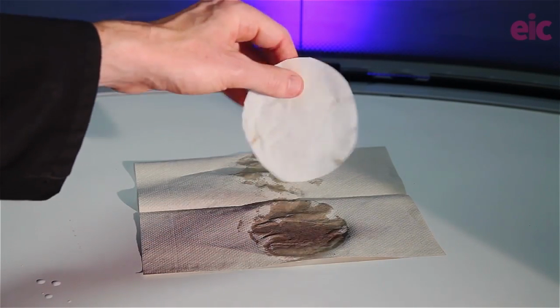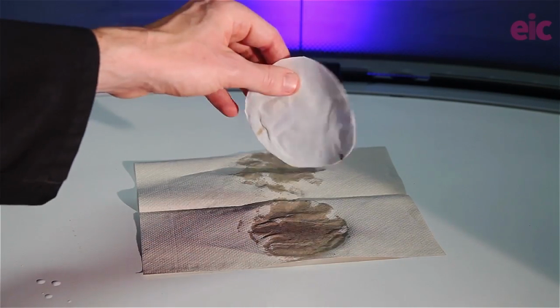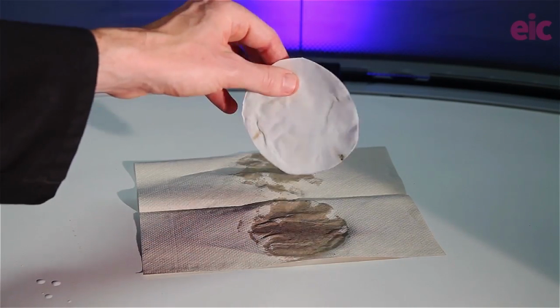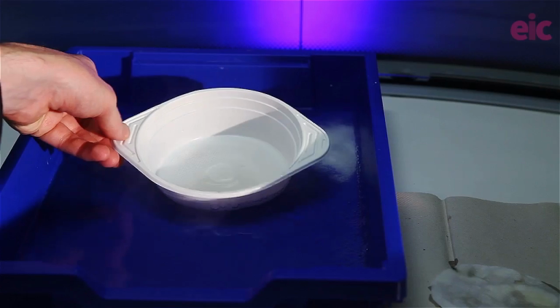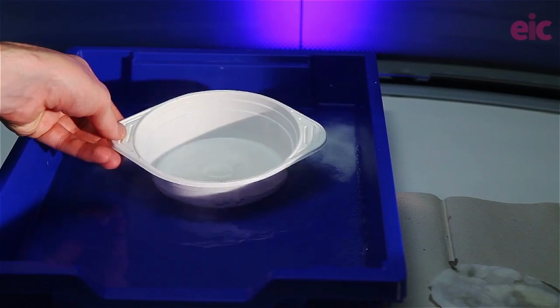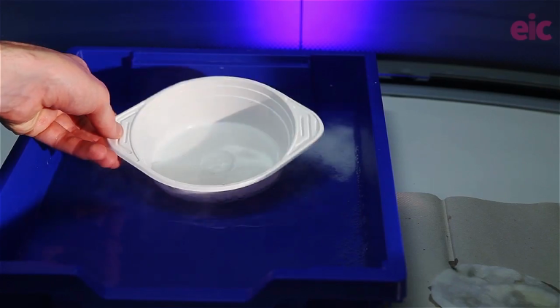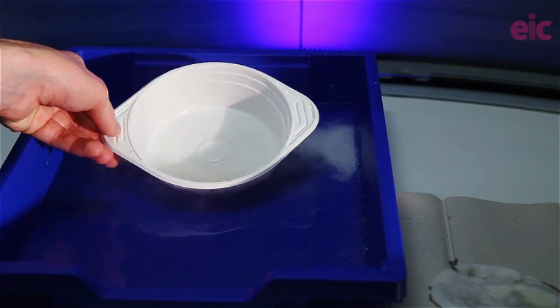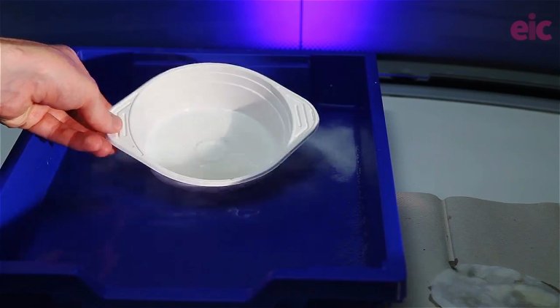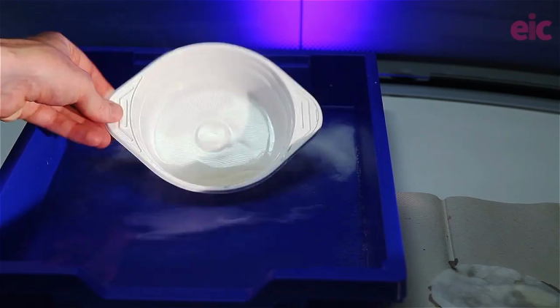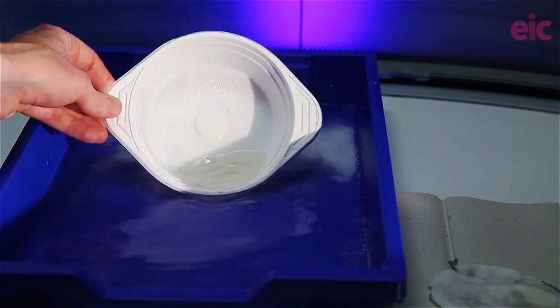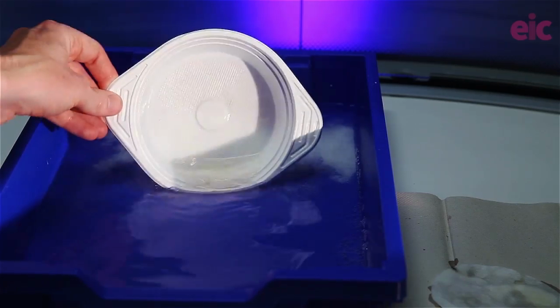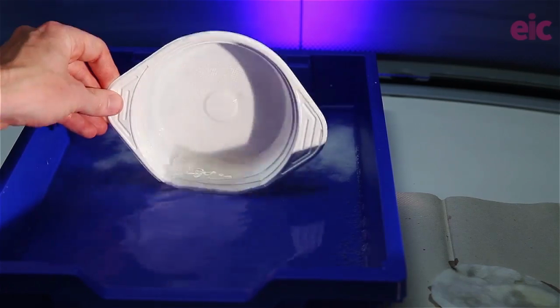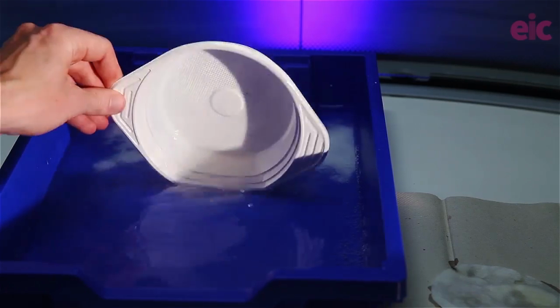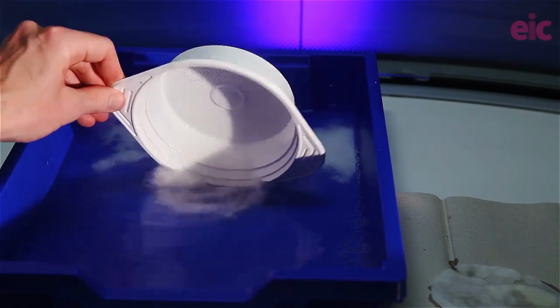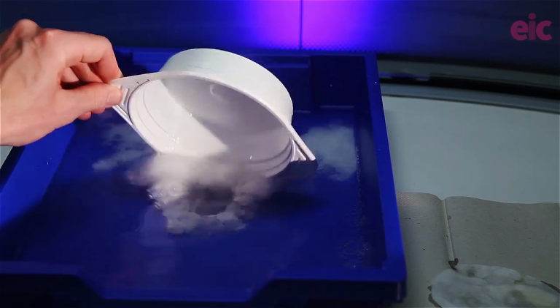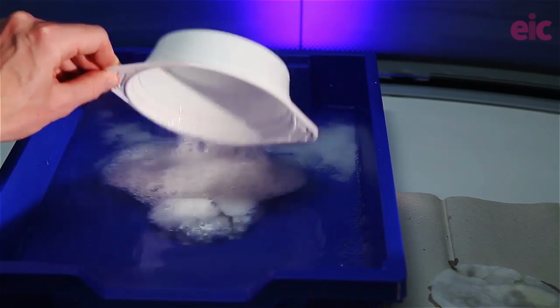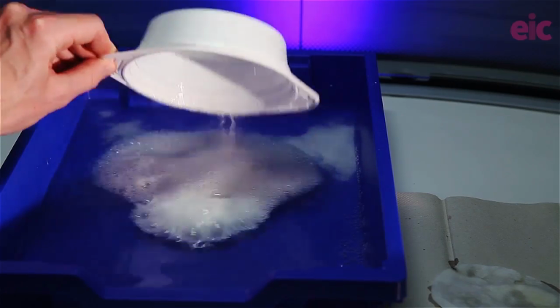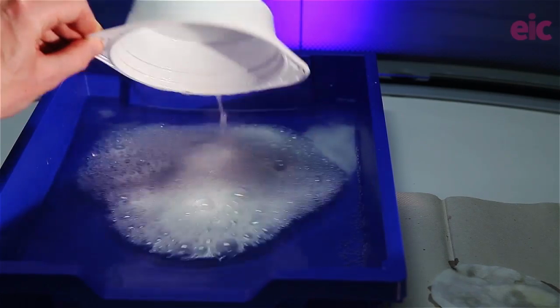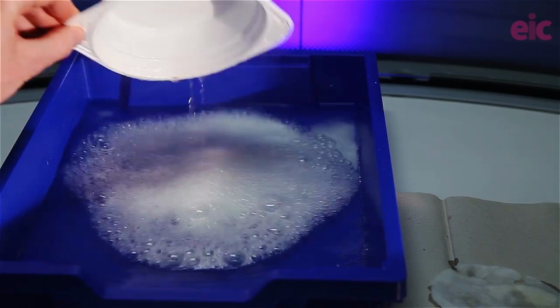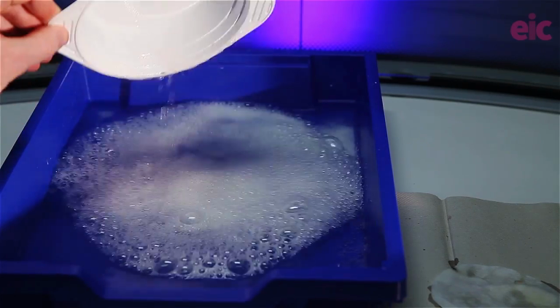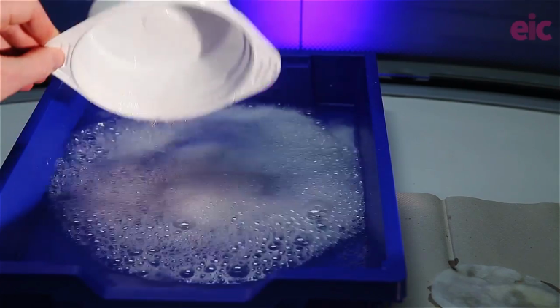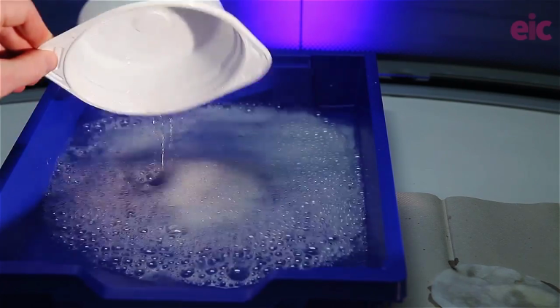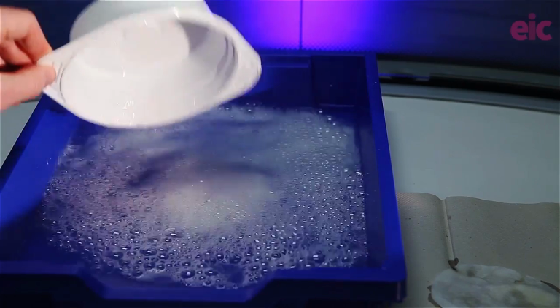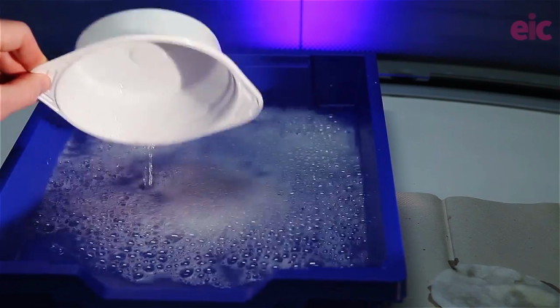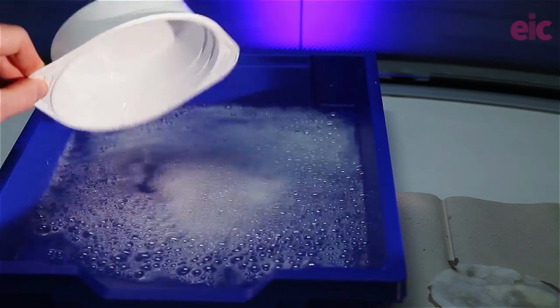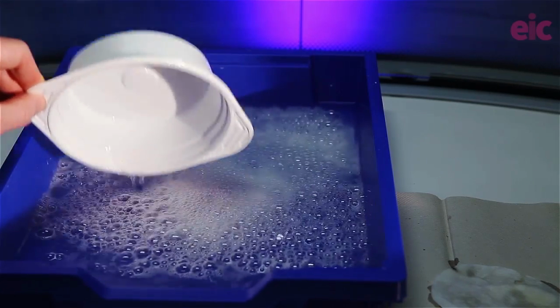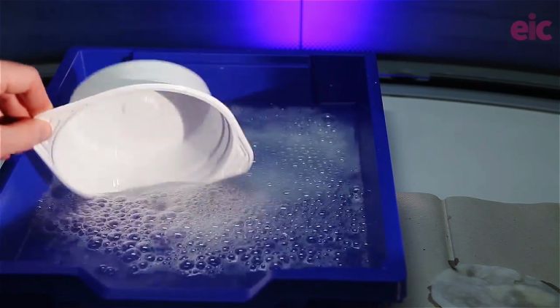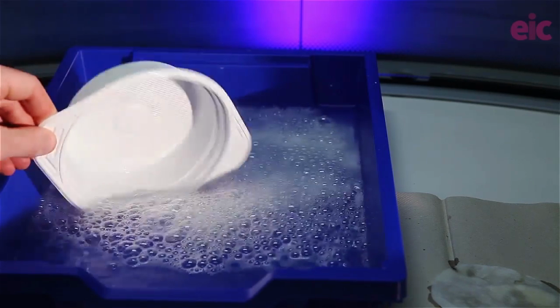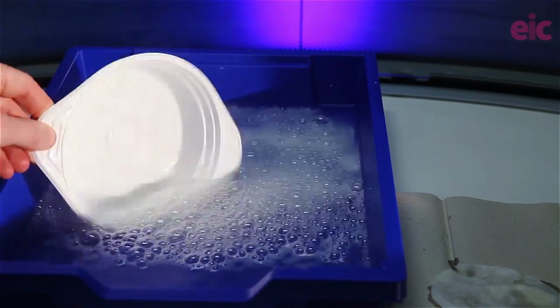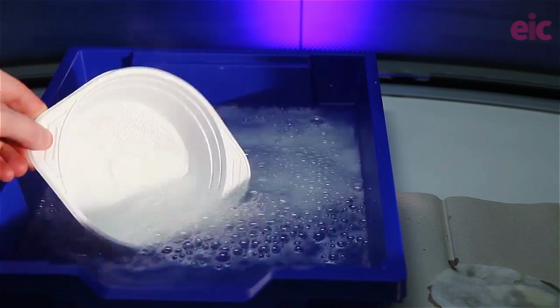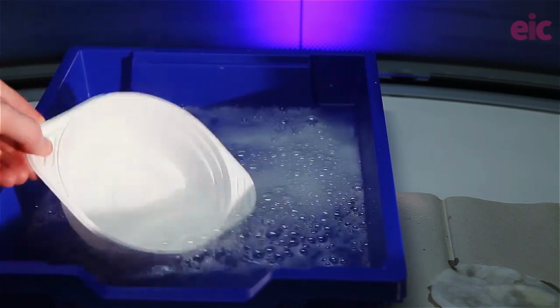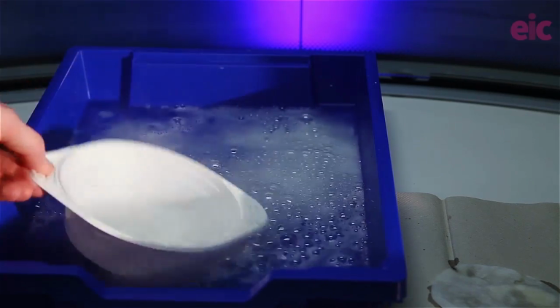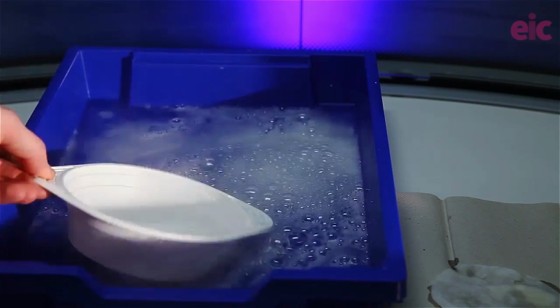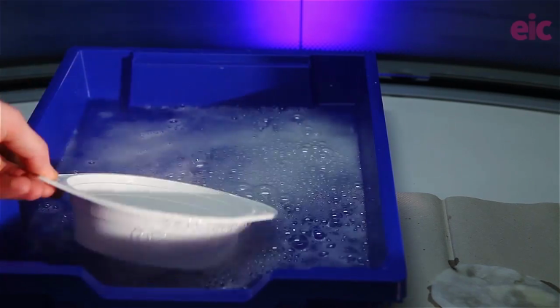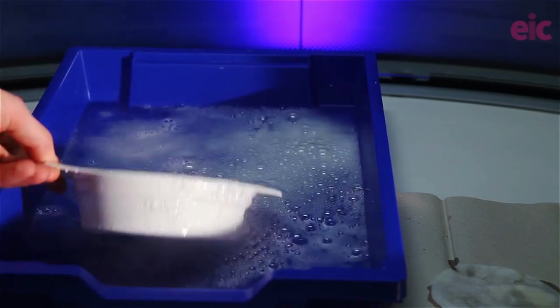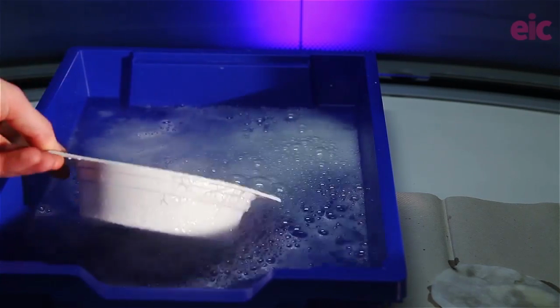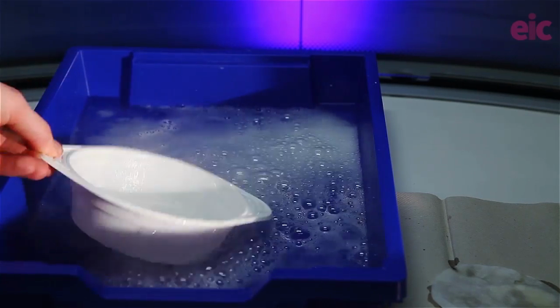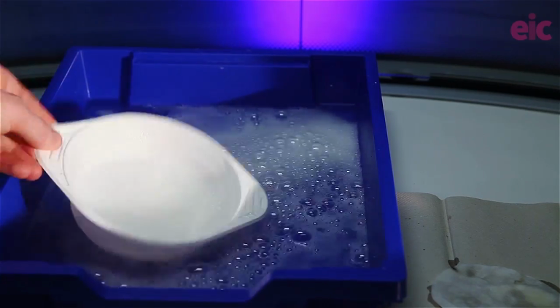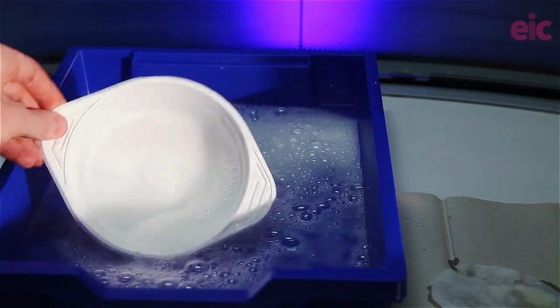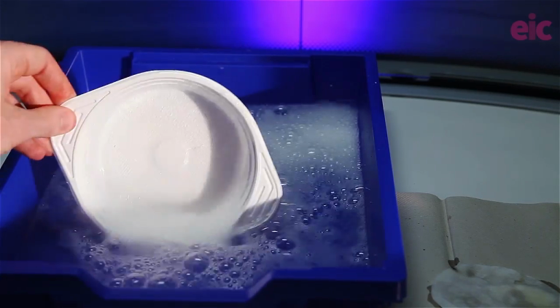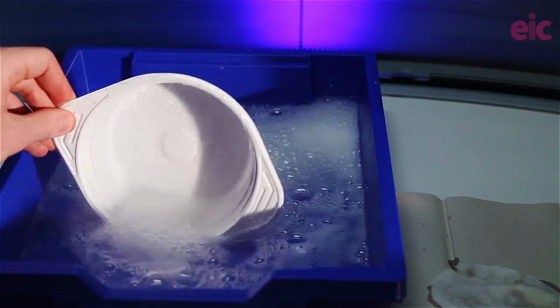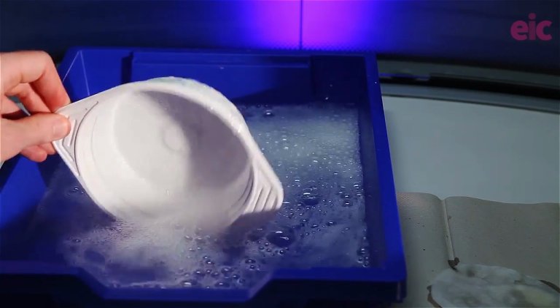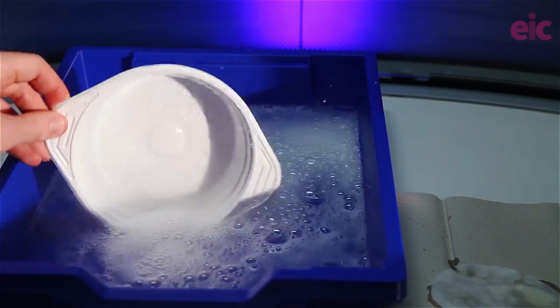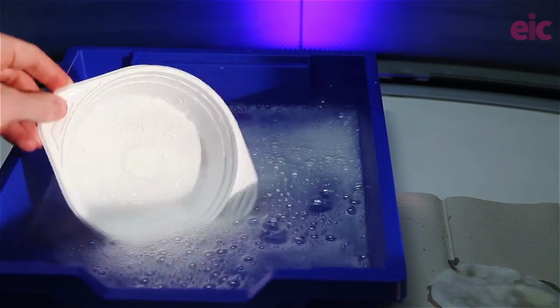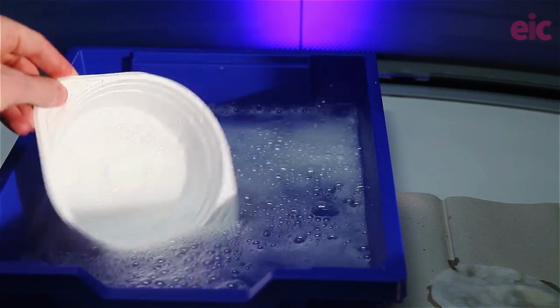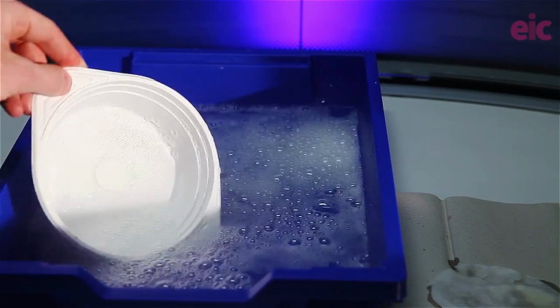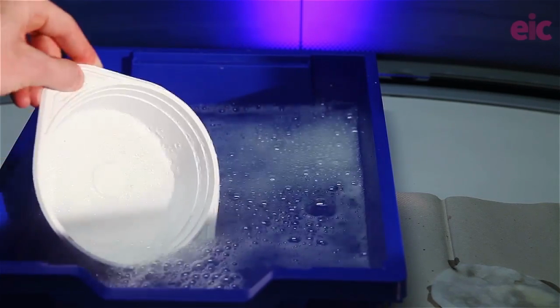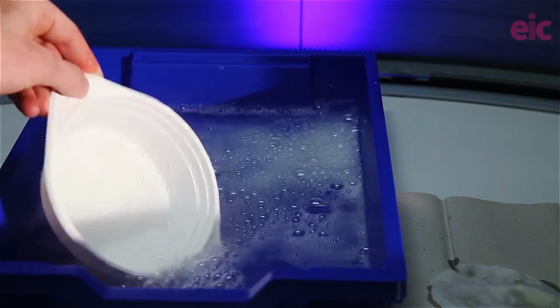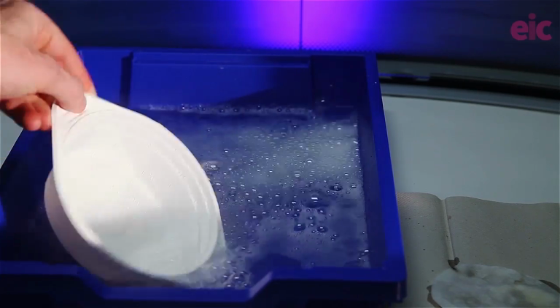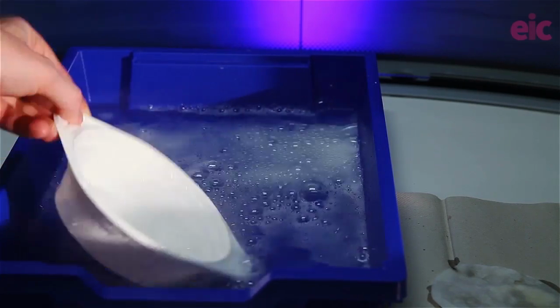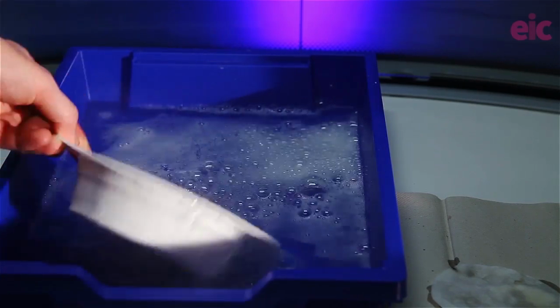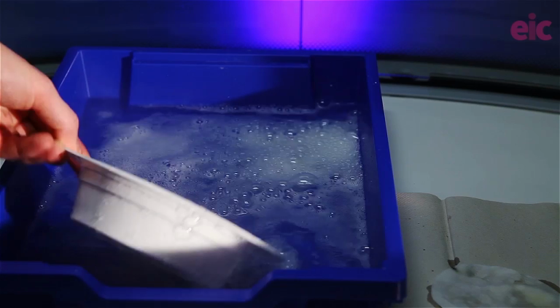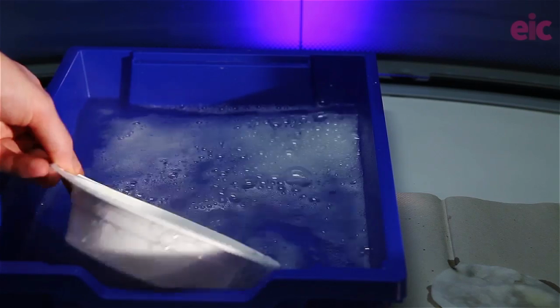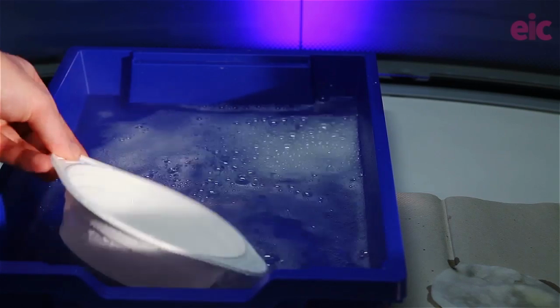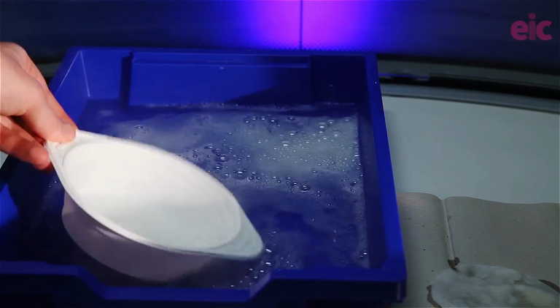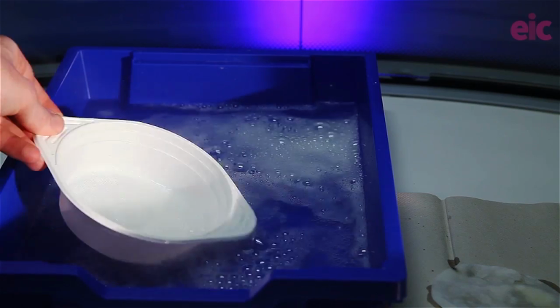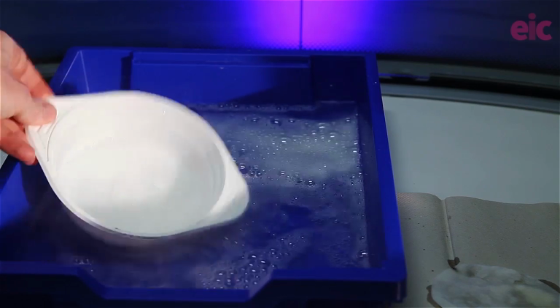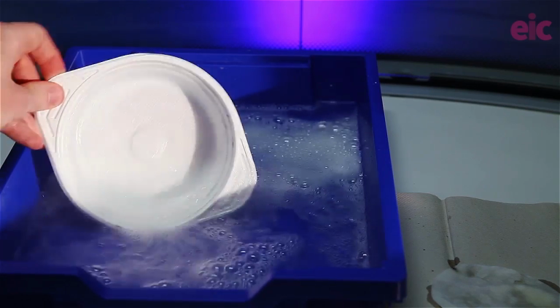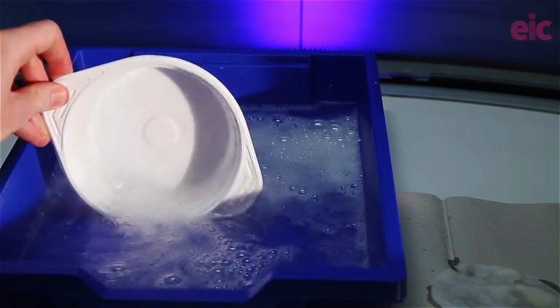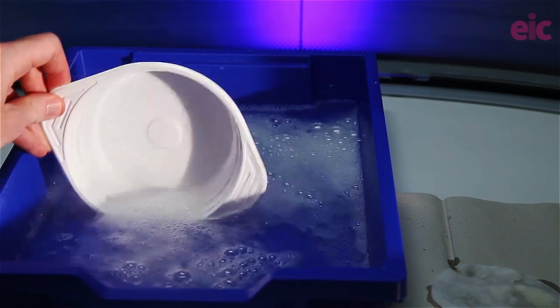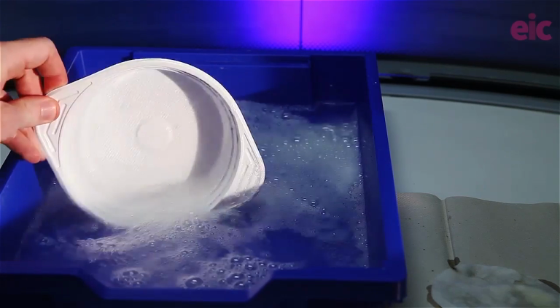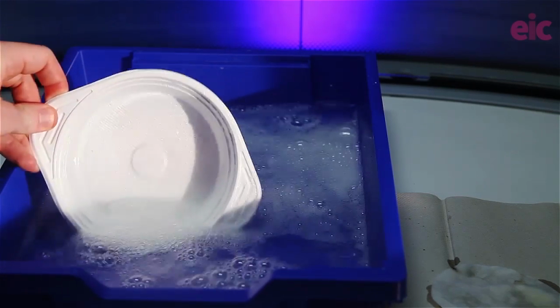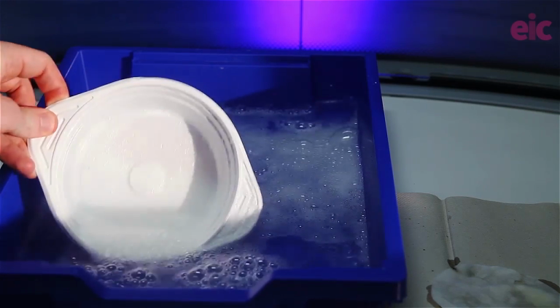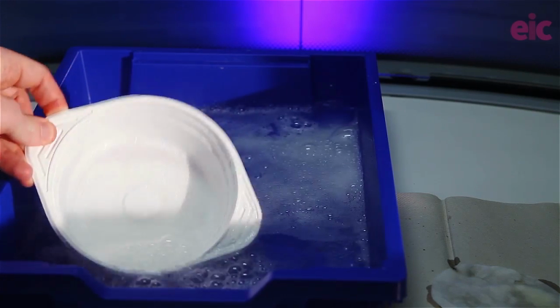Cleanup is ridiculously easy with this method. Just scoop up some of the surrounding solution into the polypropylene tray and then rinse around.